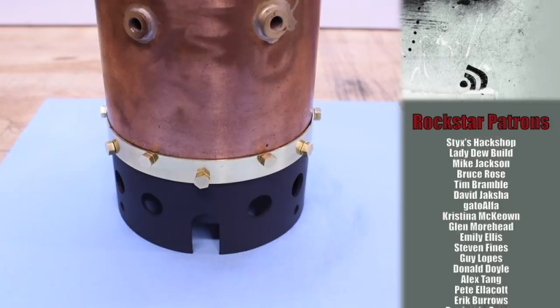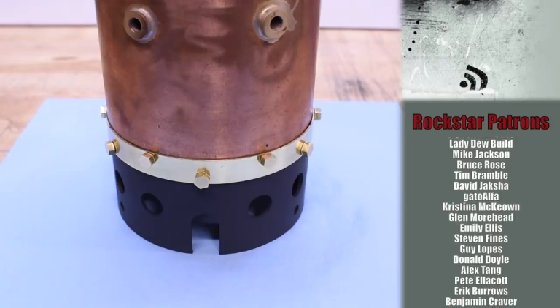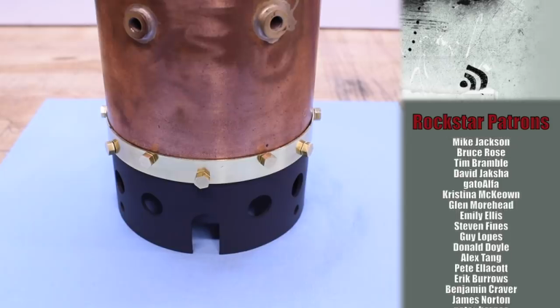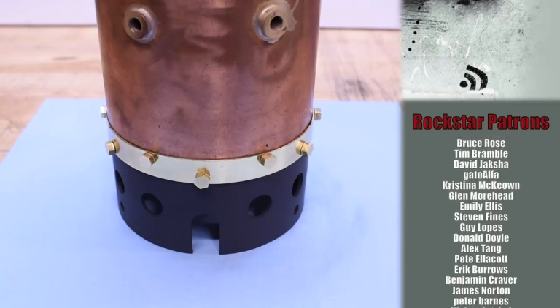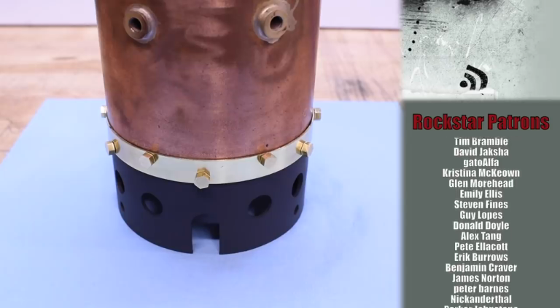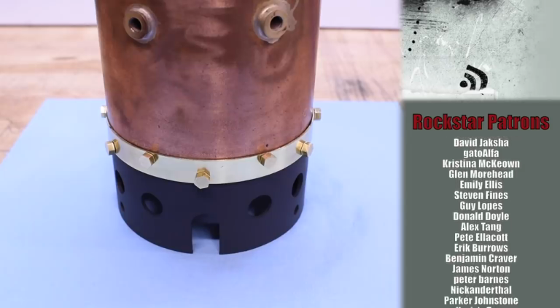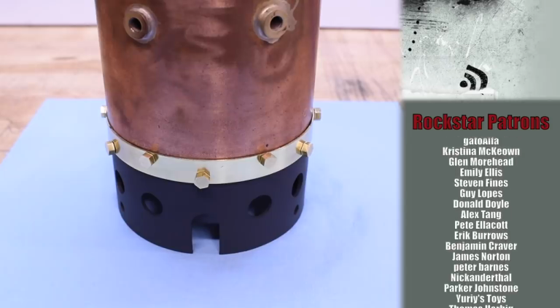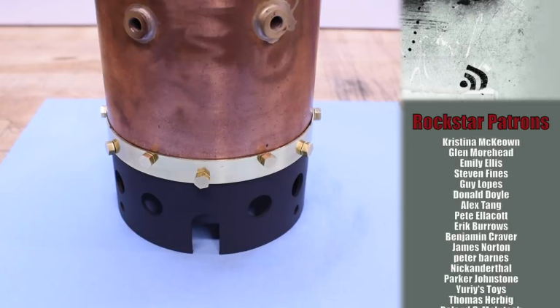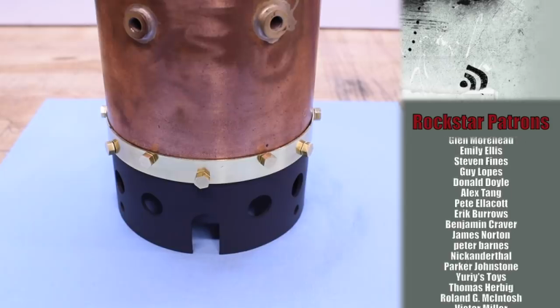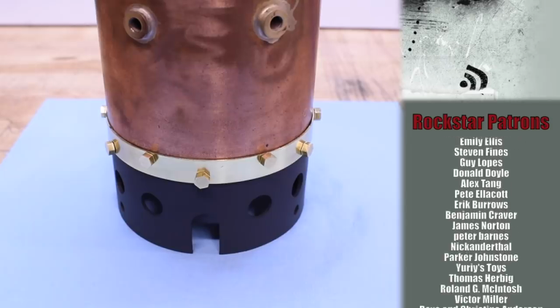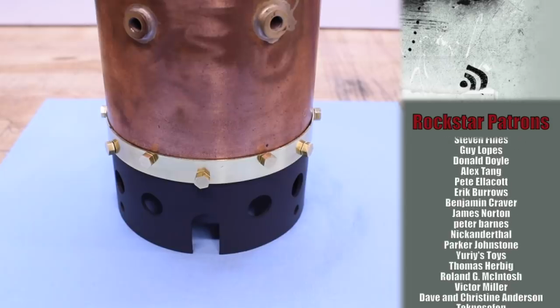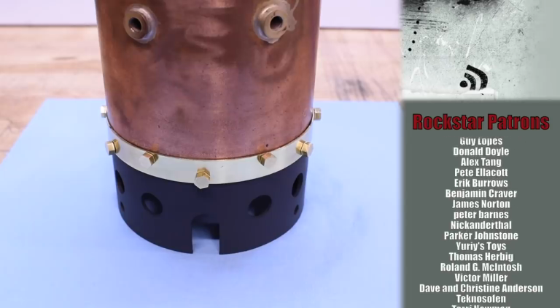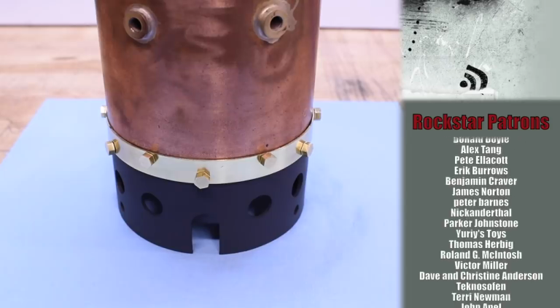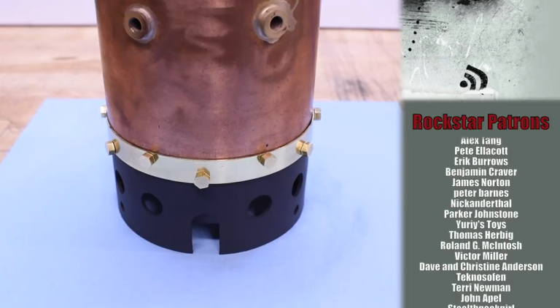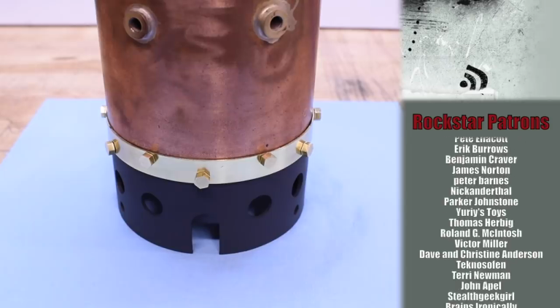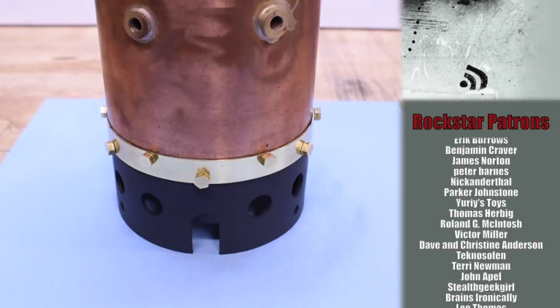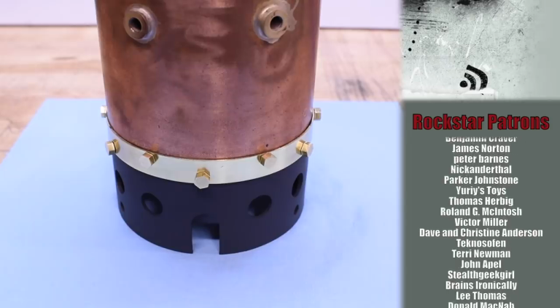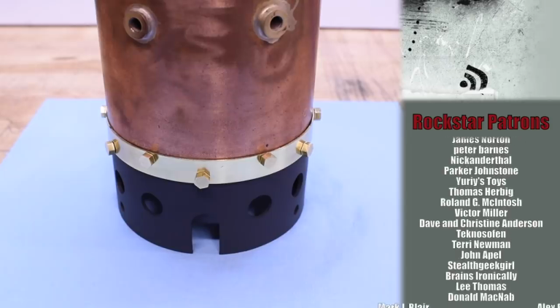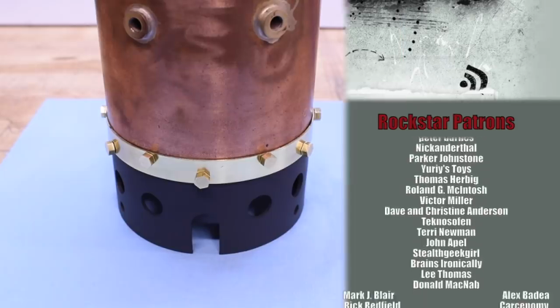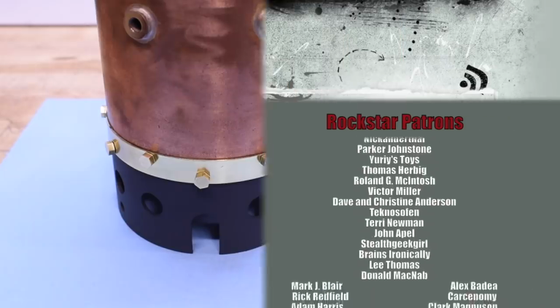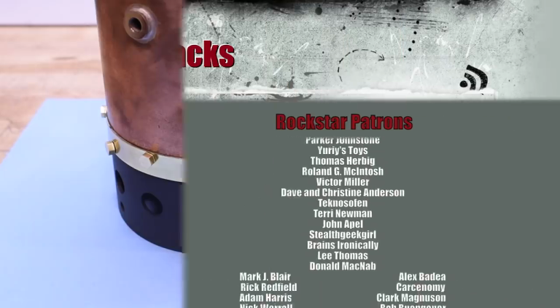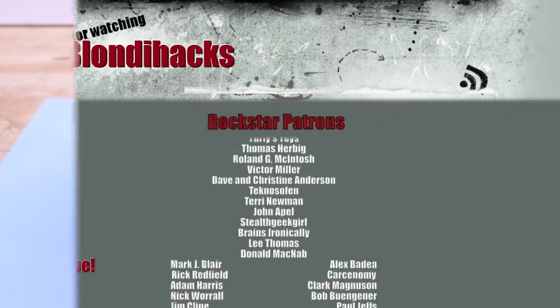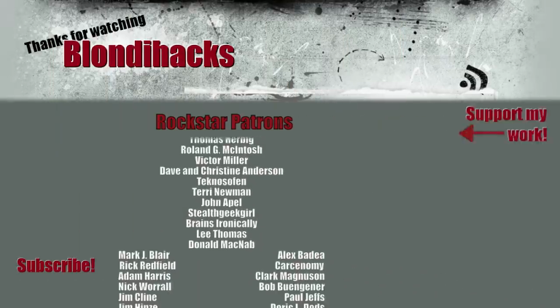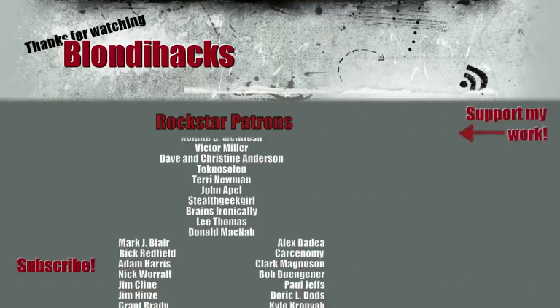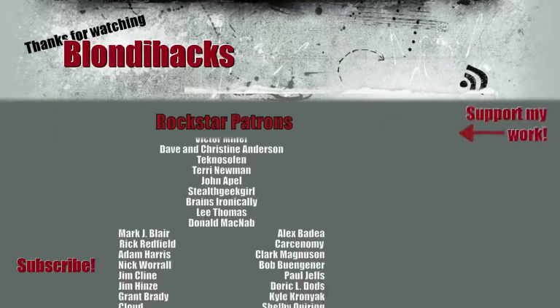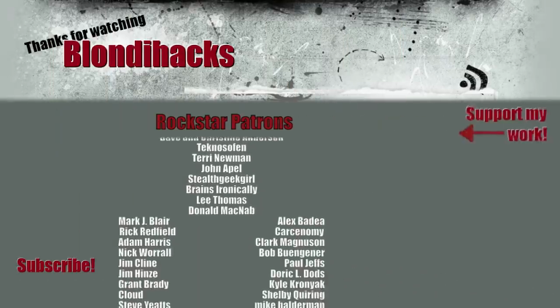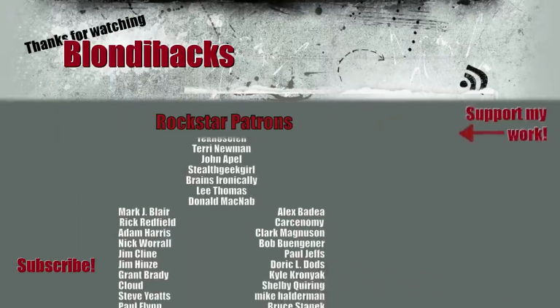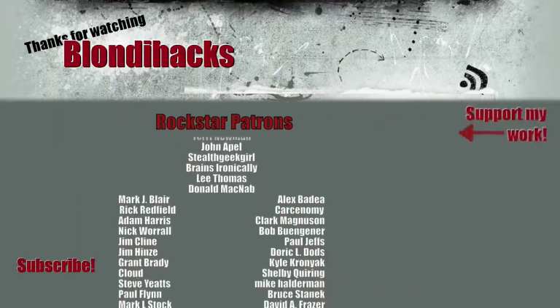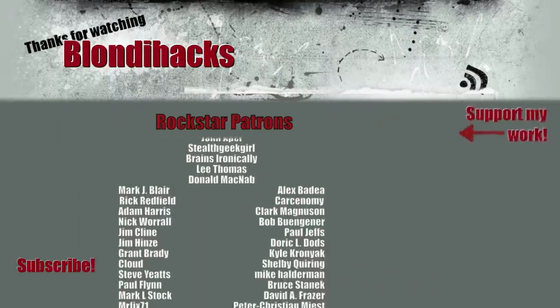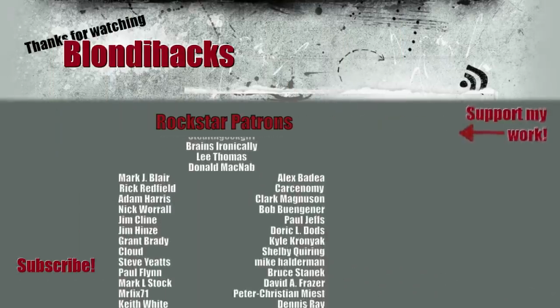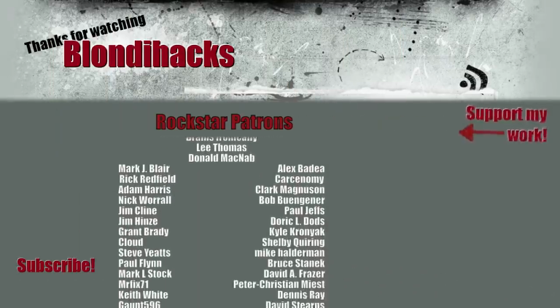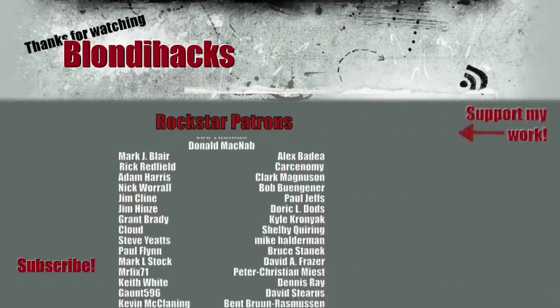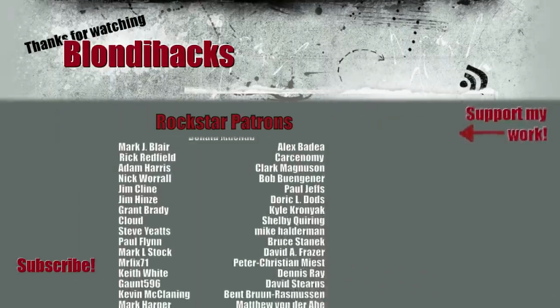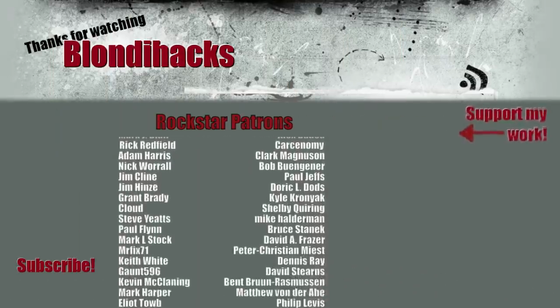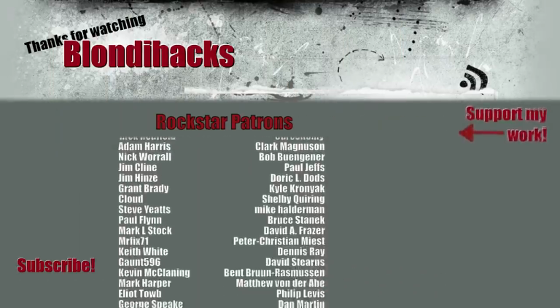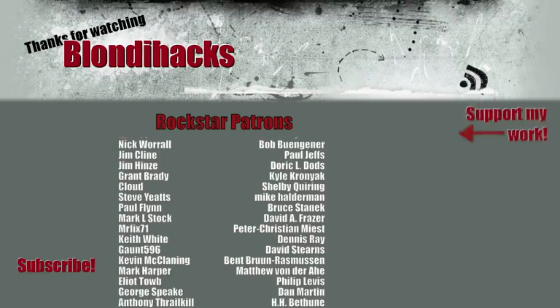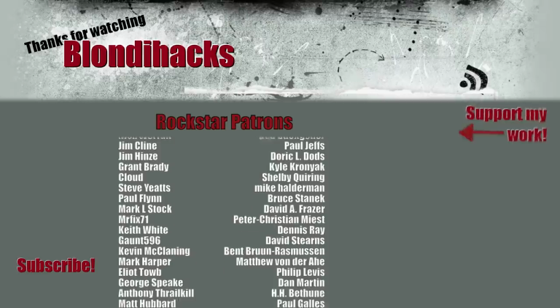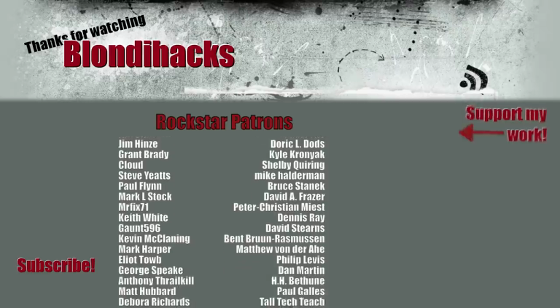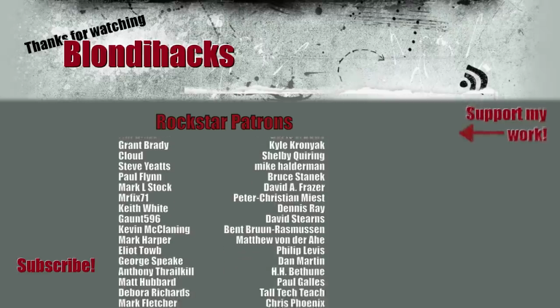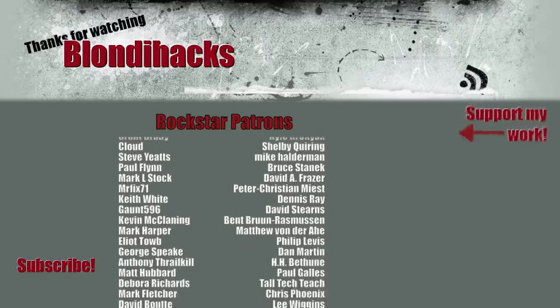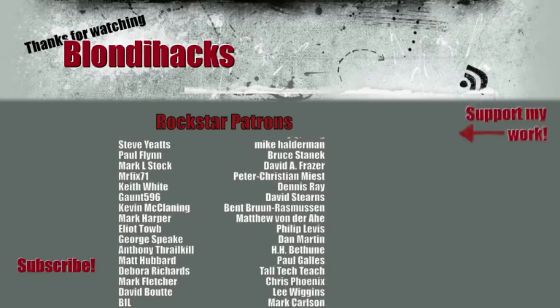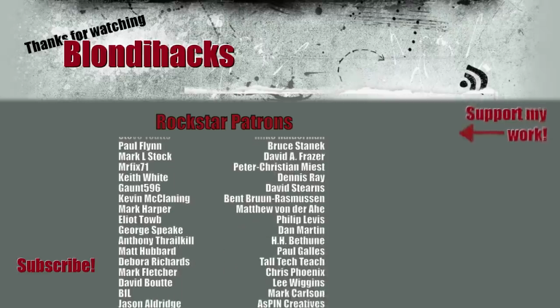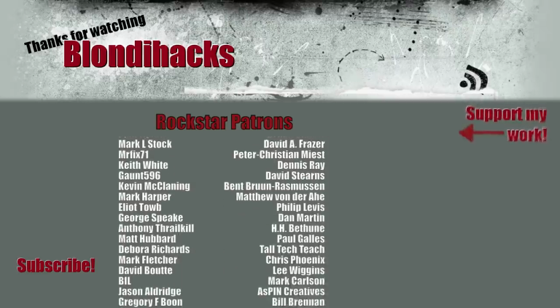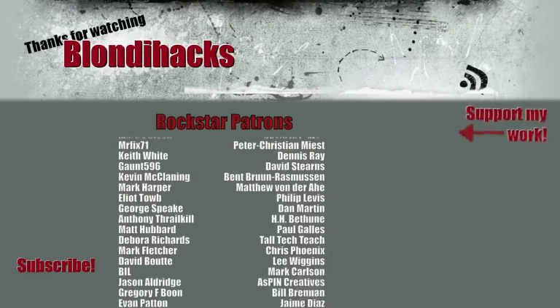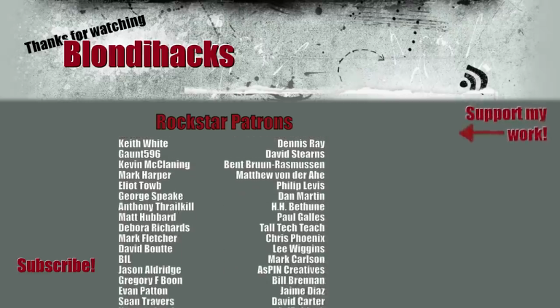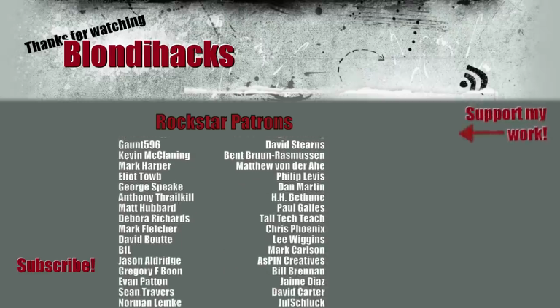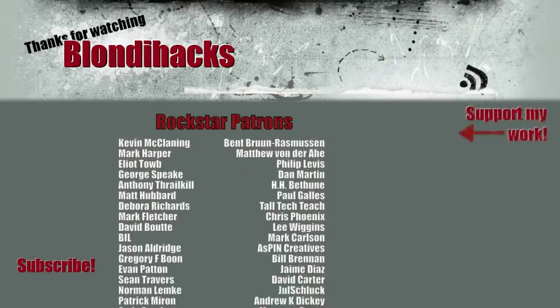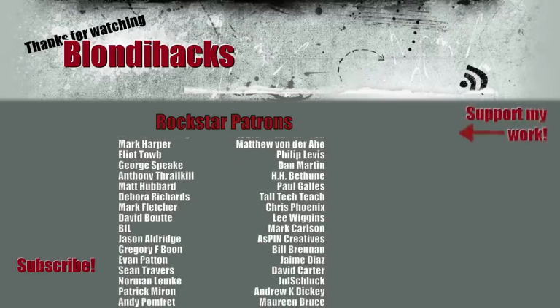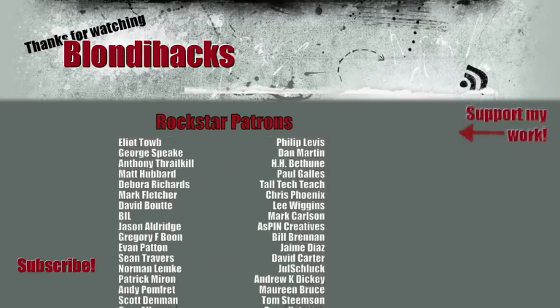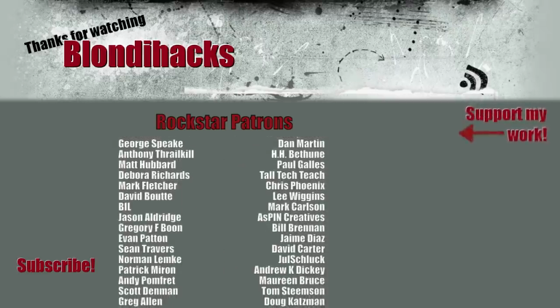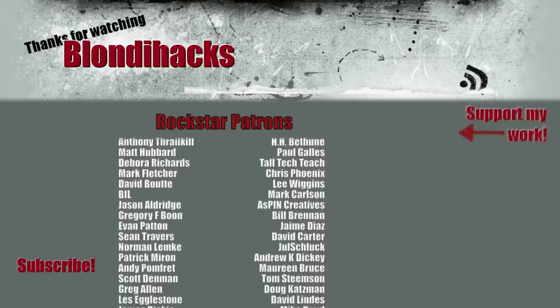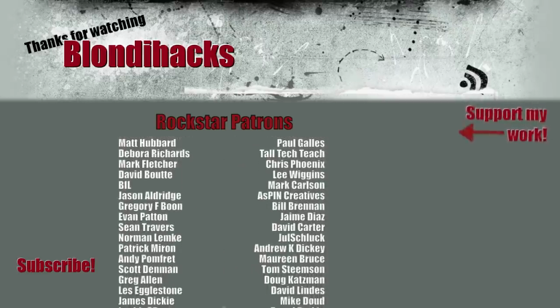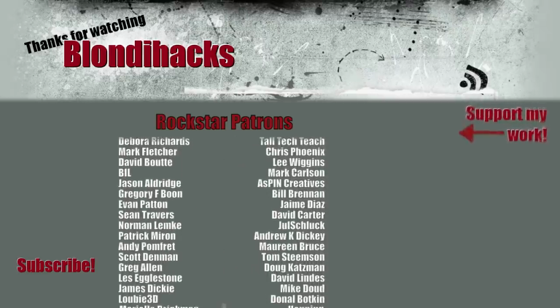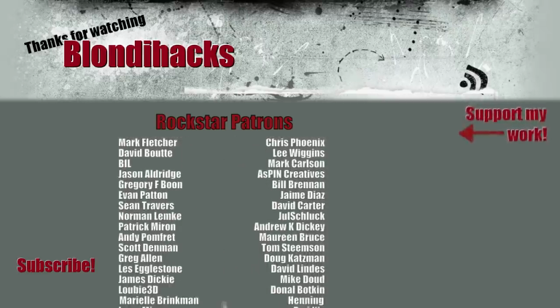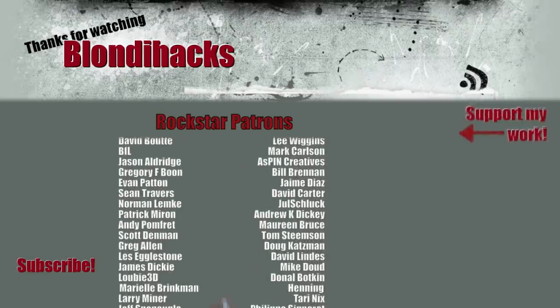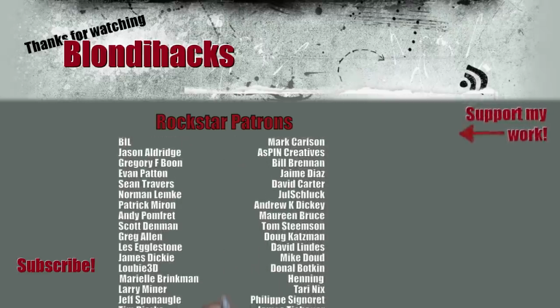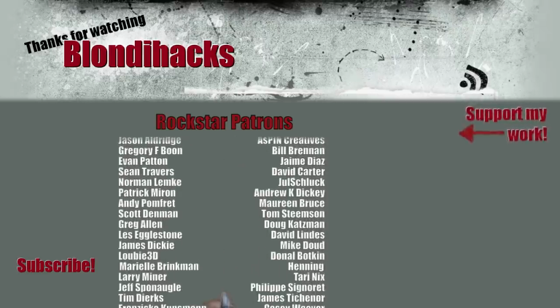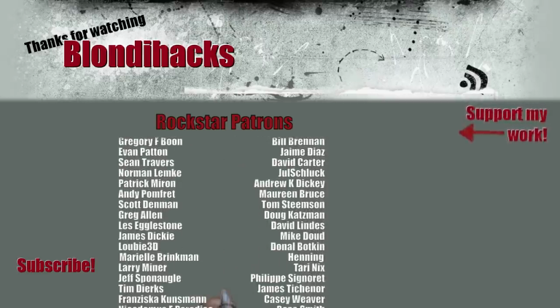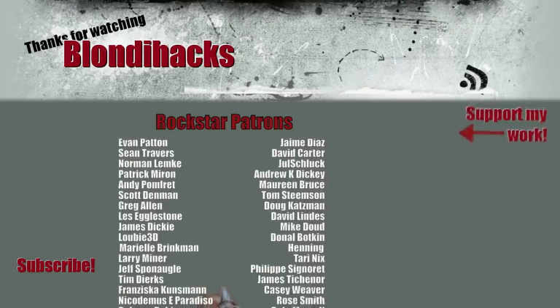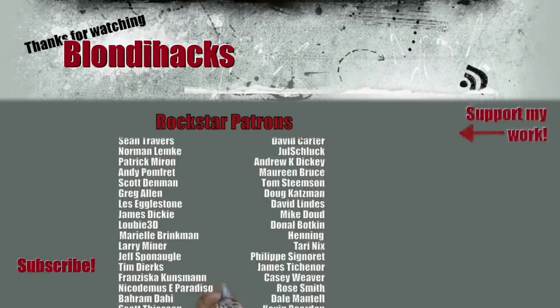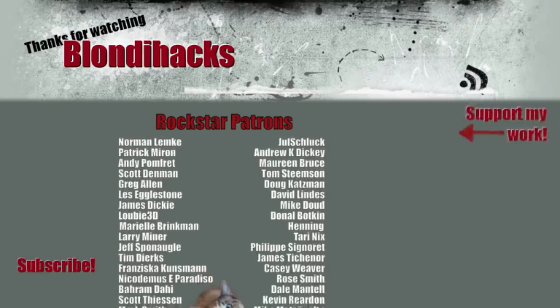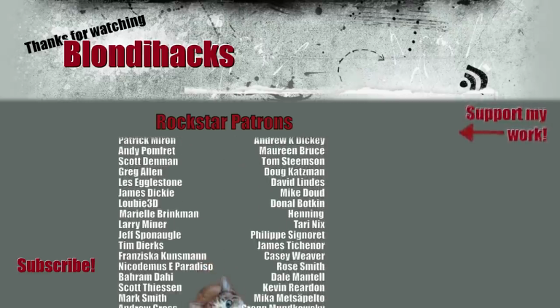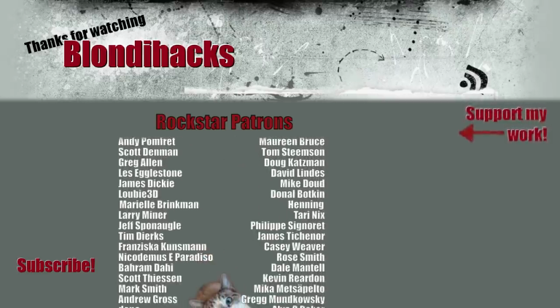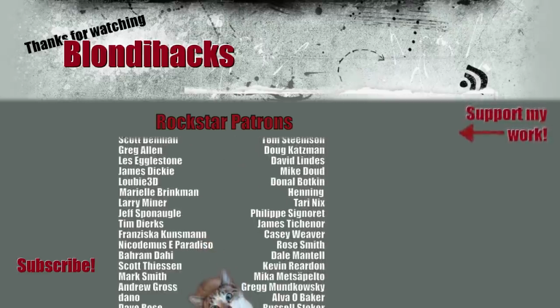Thank you very much for watching. If you like this content, throw me a little love there on Patreon if you can — it's really what keeps the channel going, and I'll see you next time.